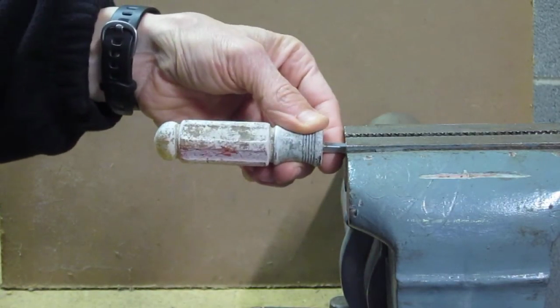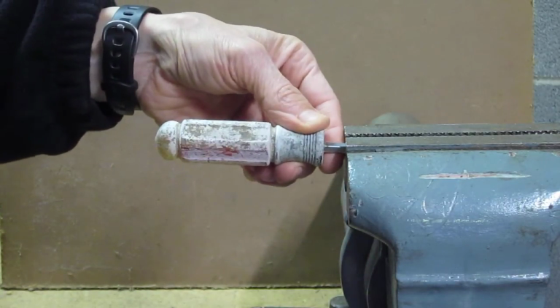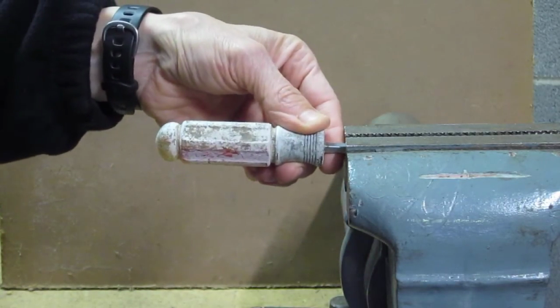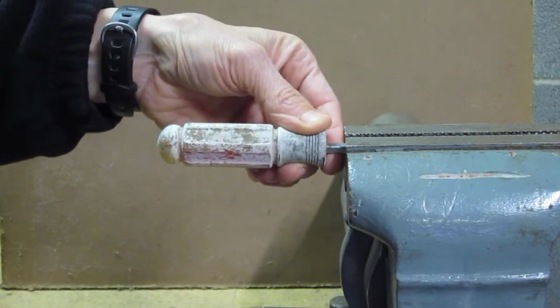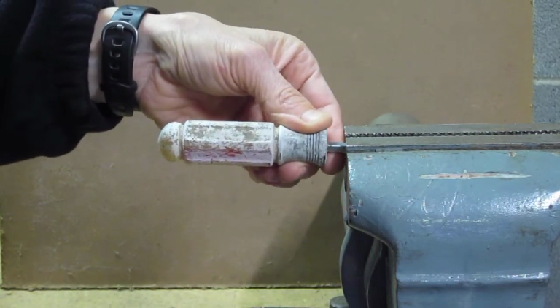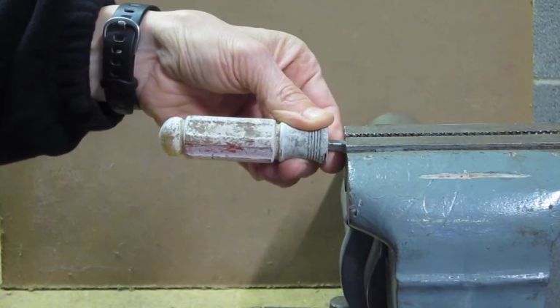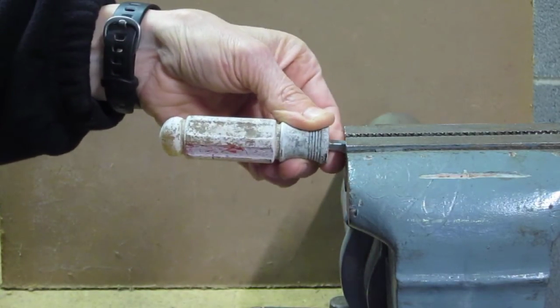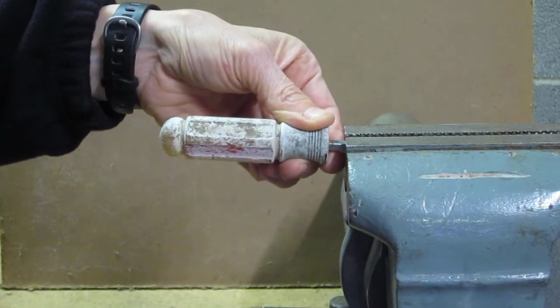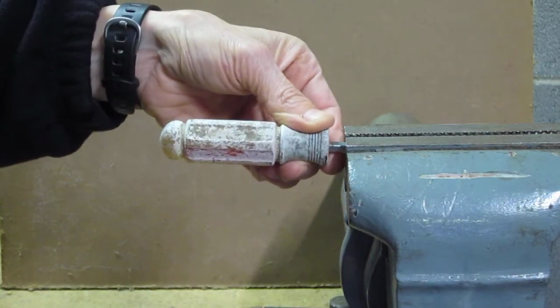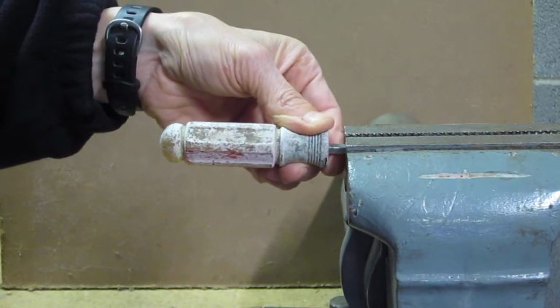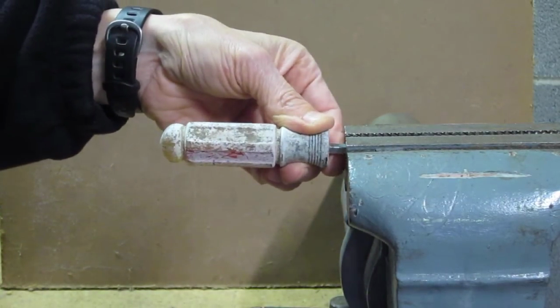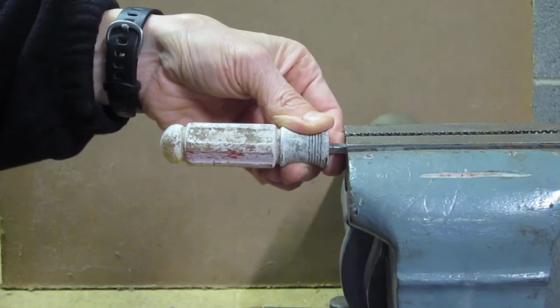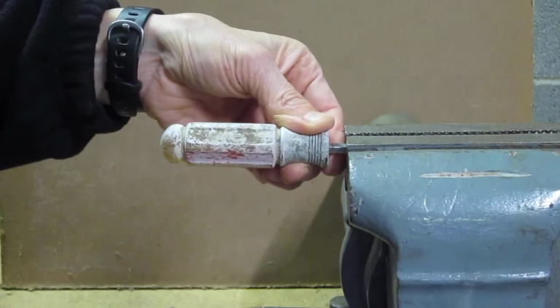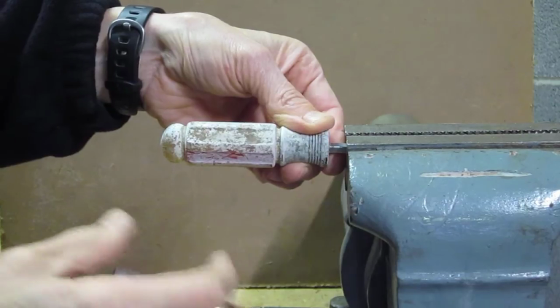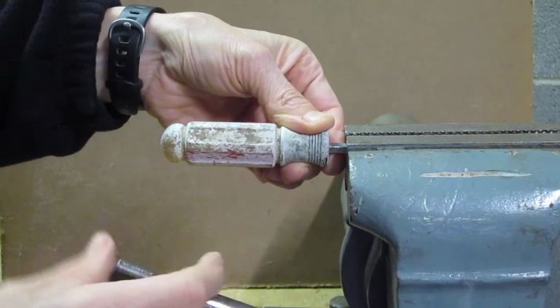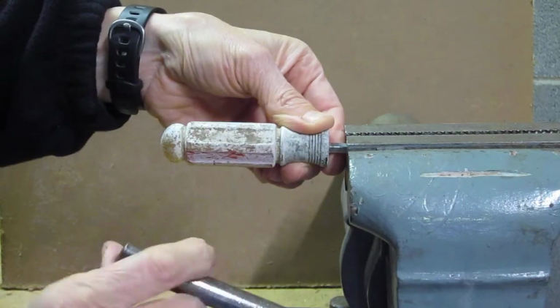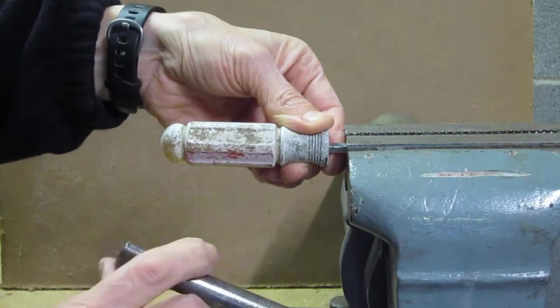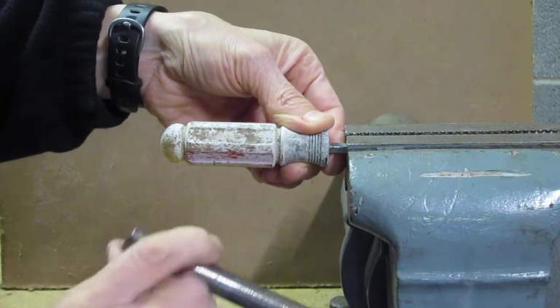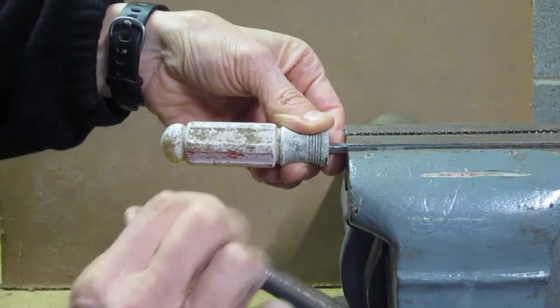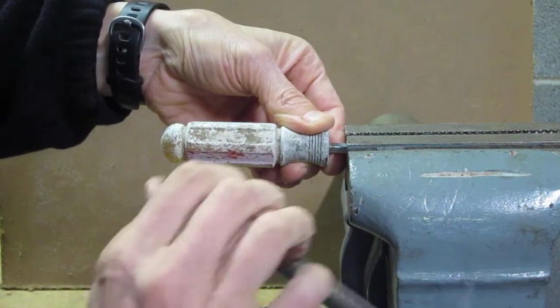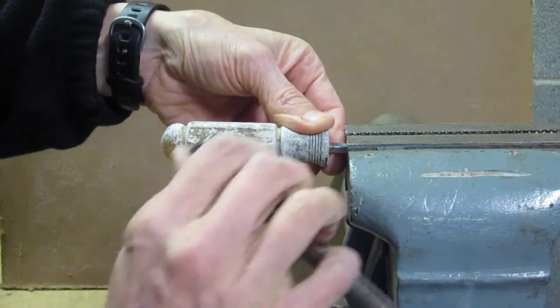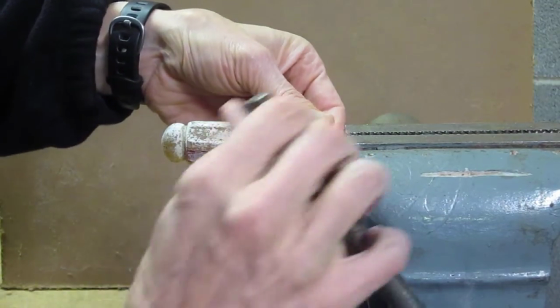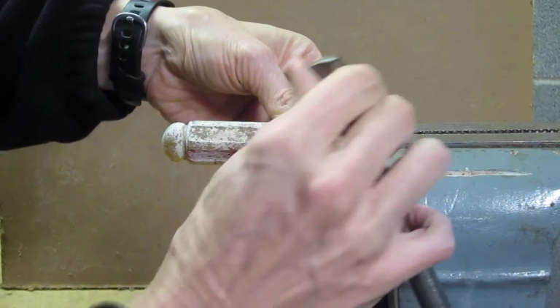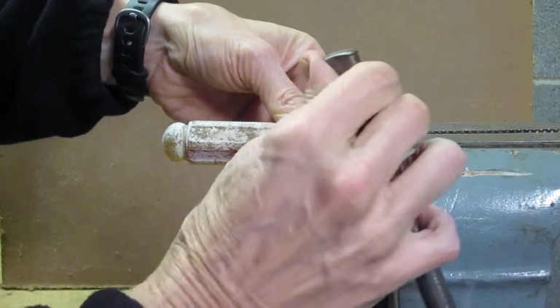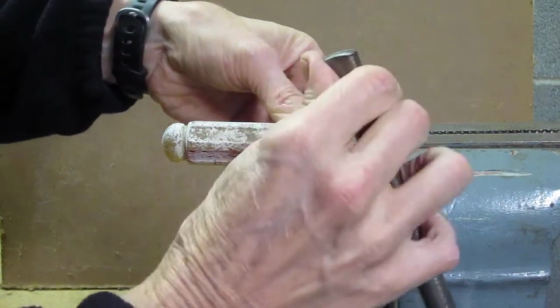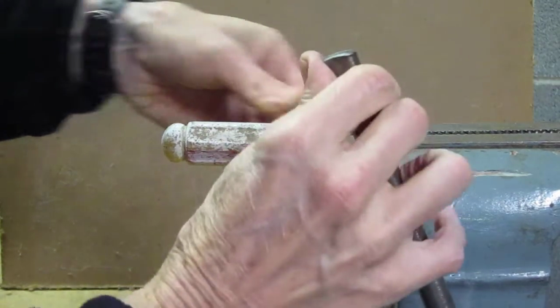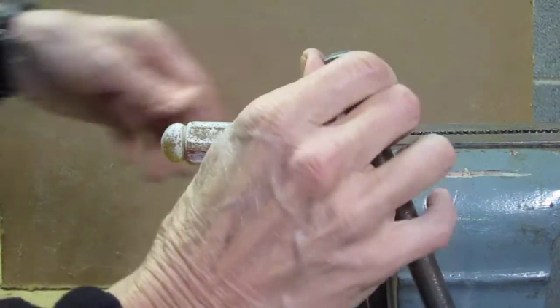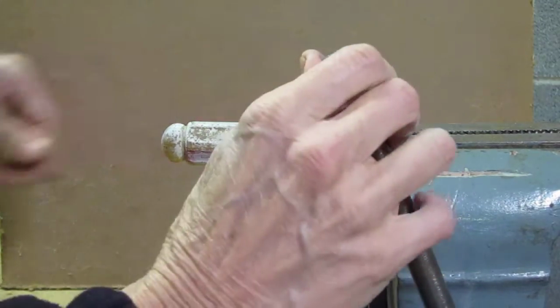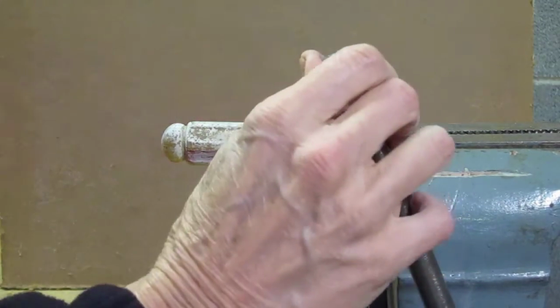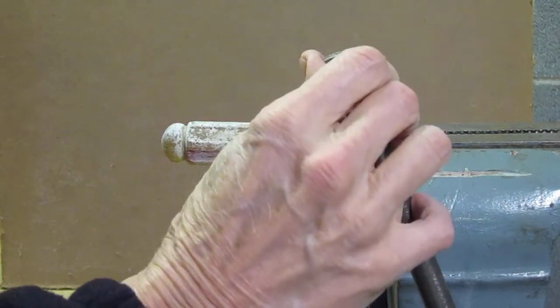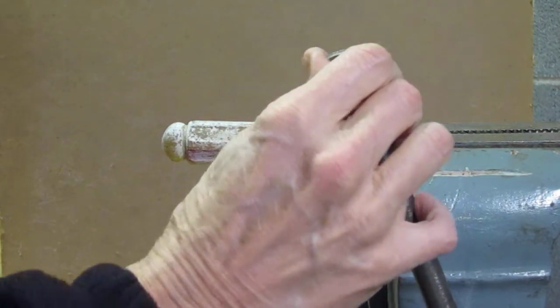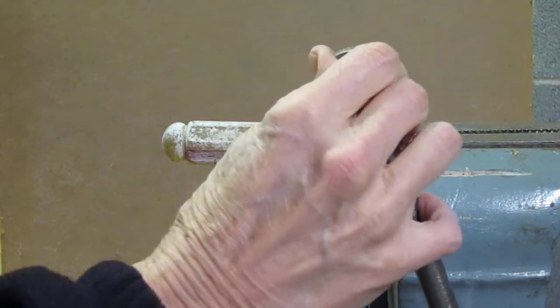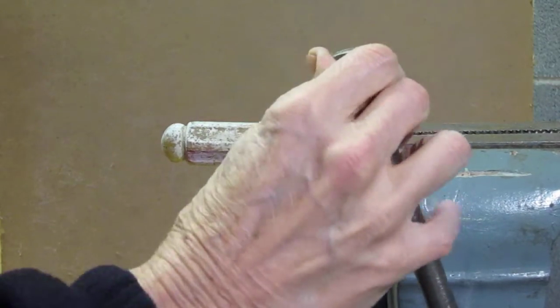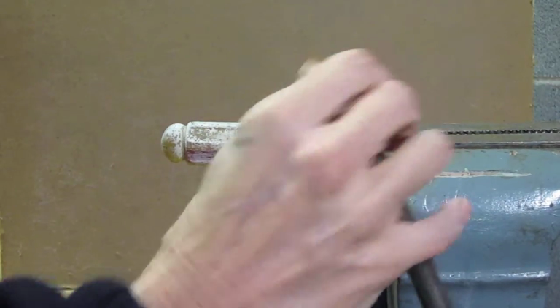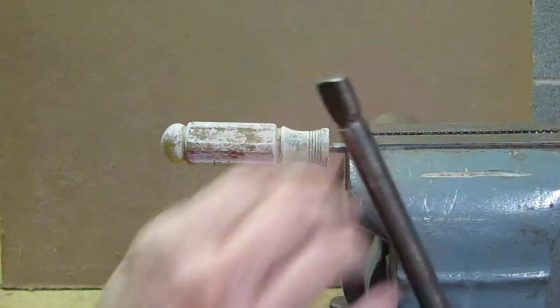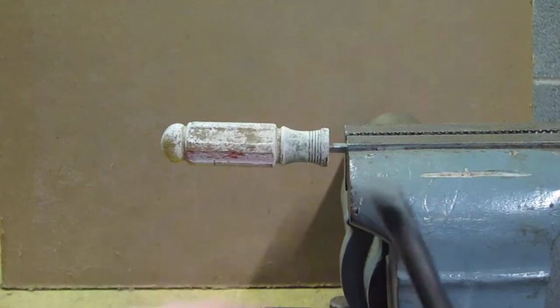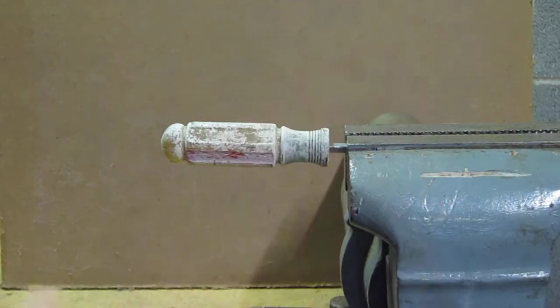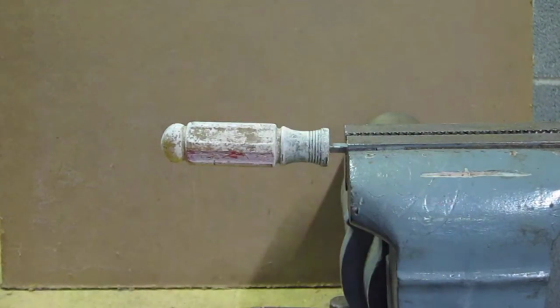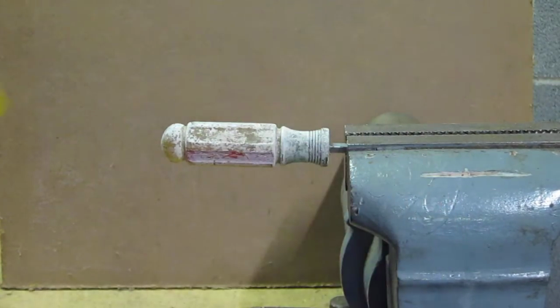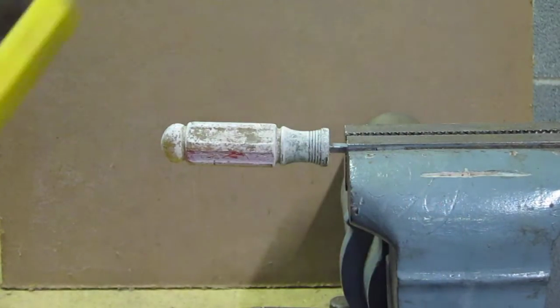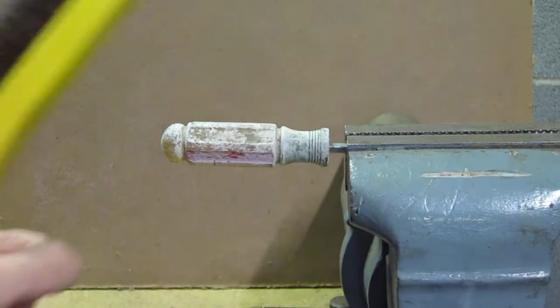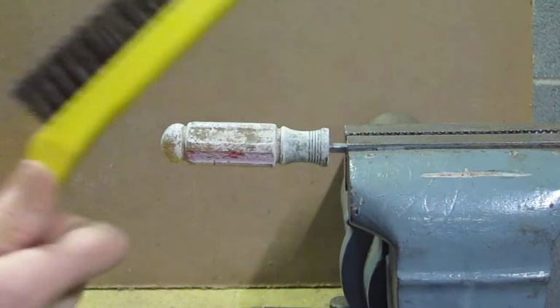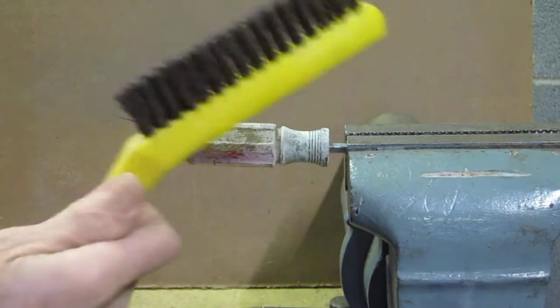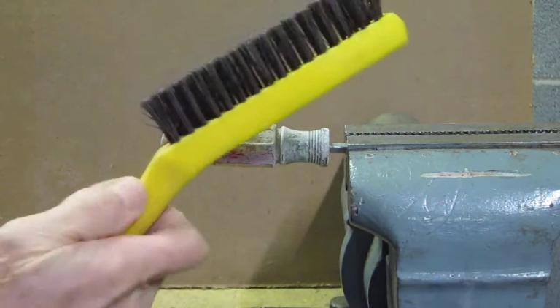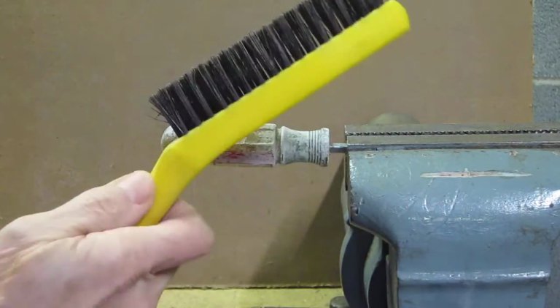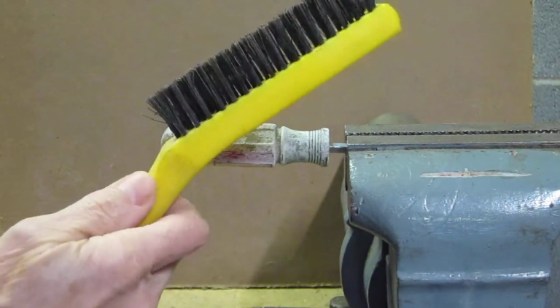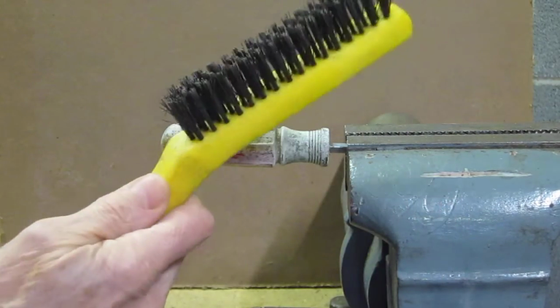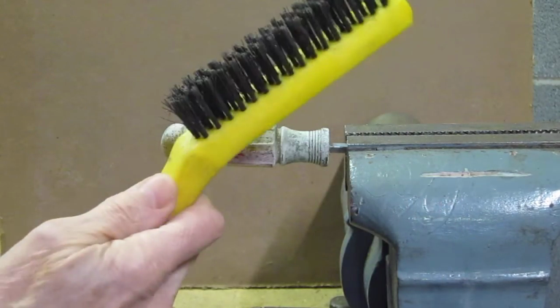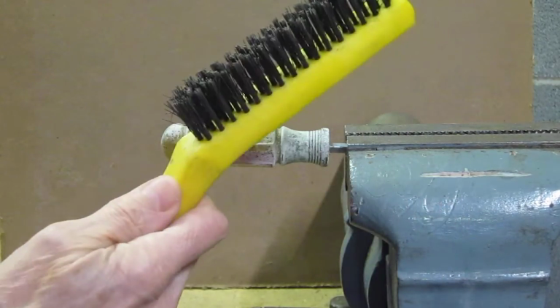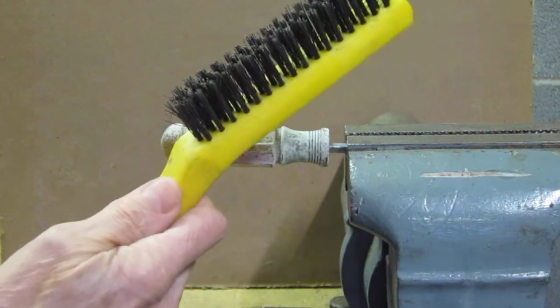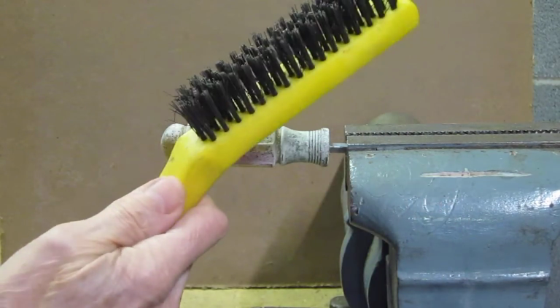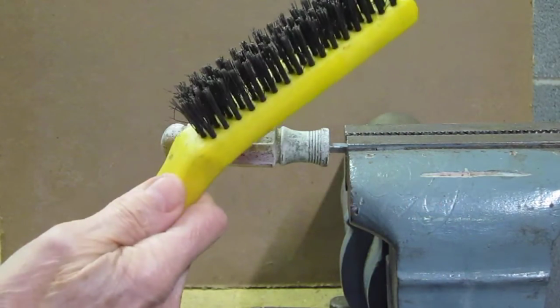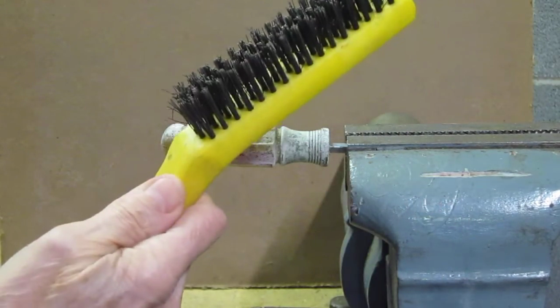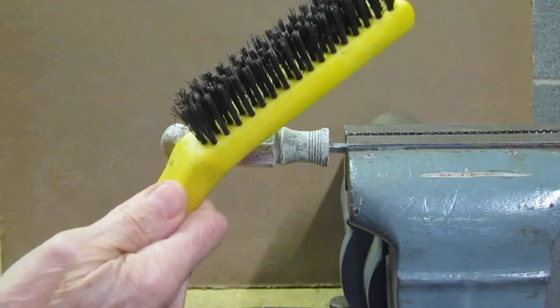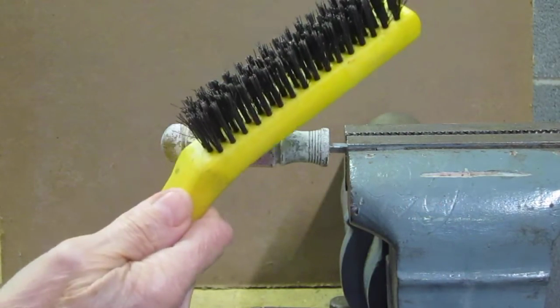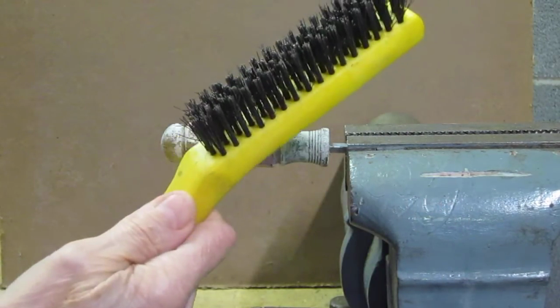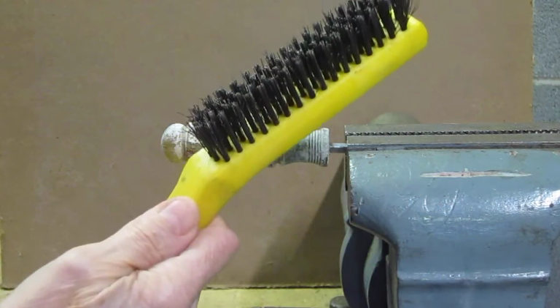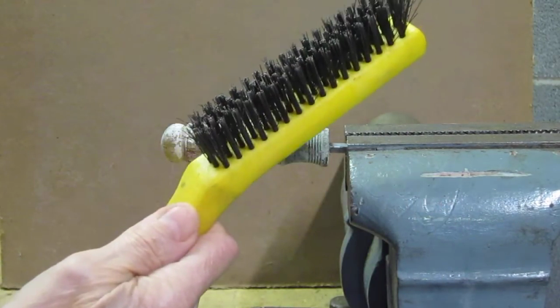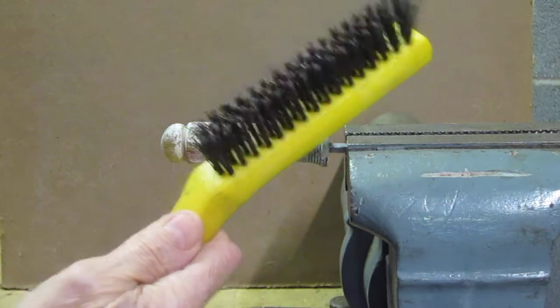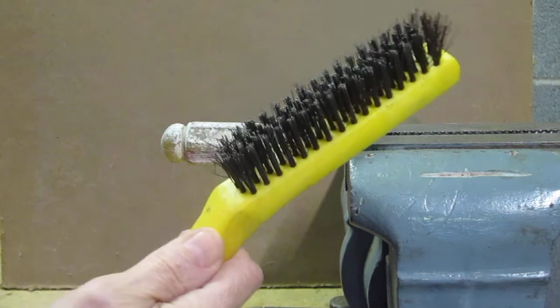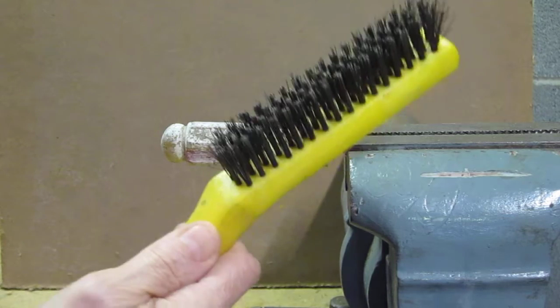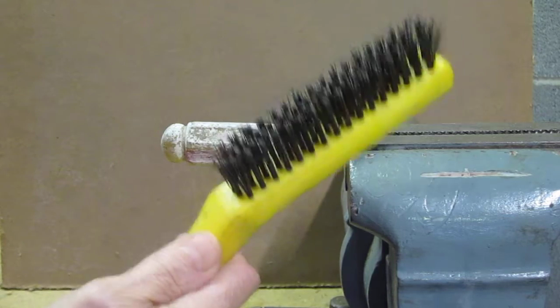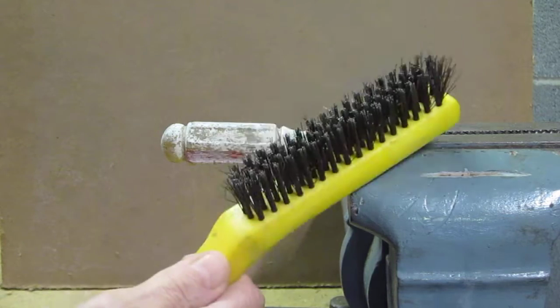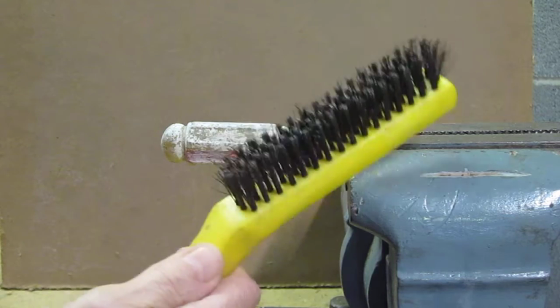It comes off quickly. Wire brush and a vise.